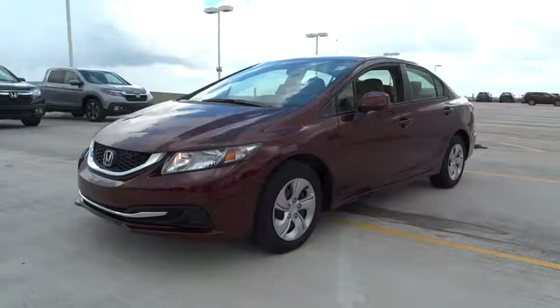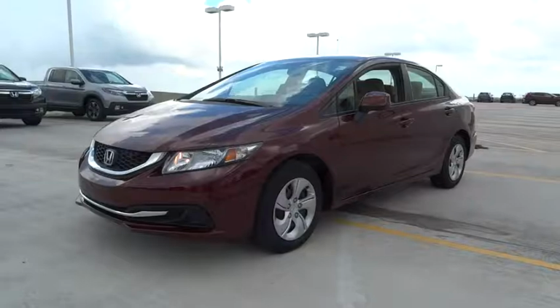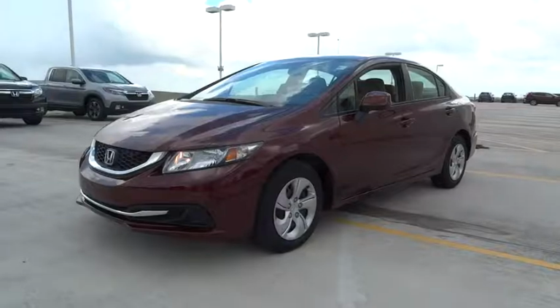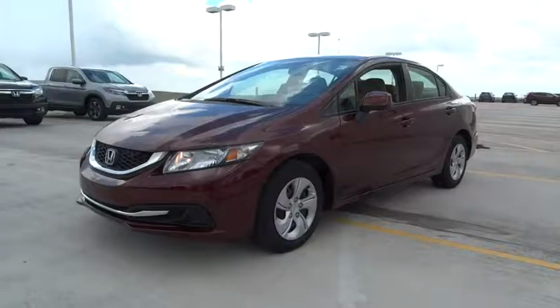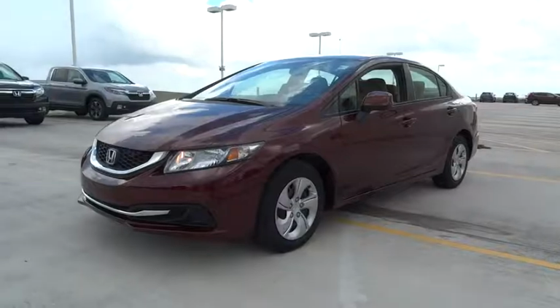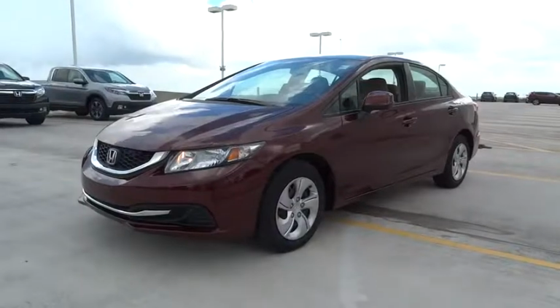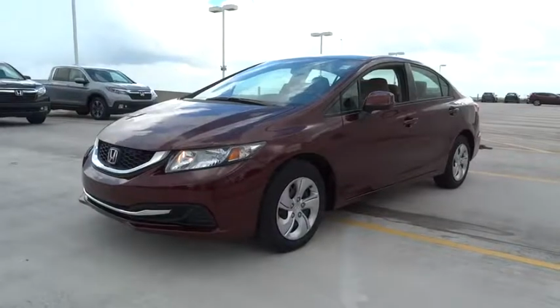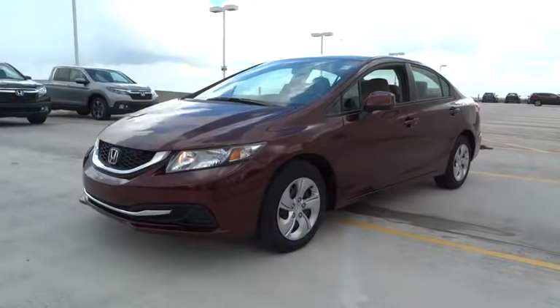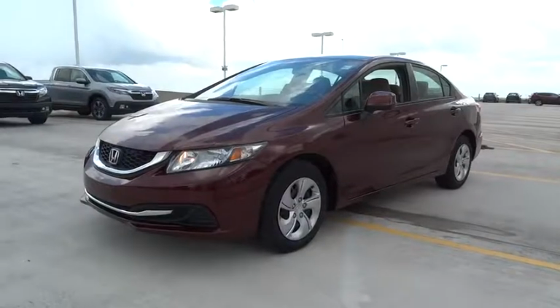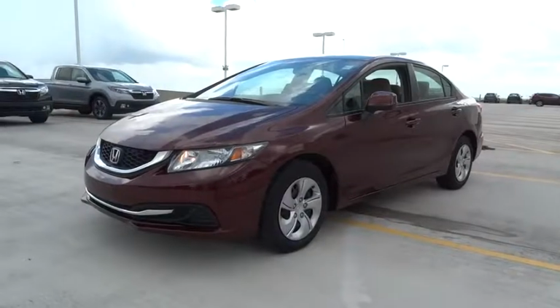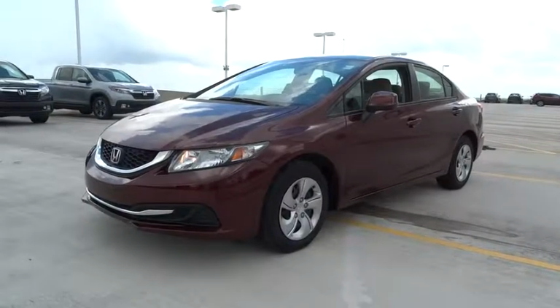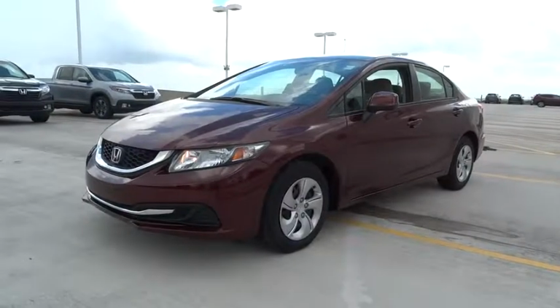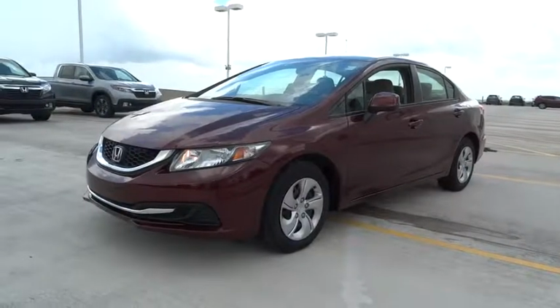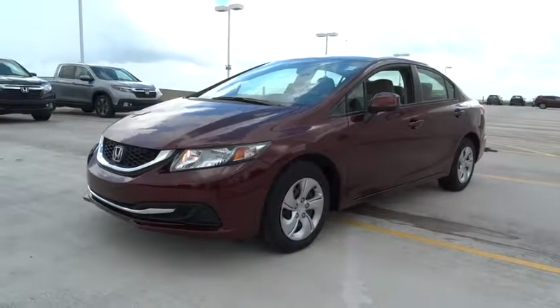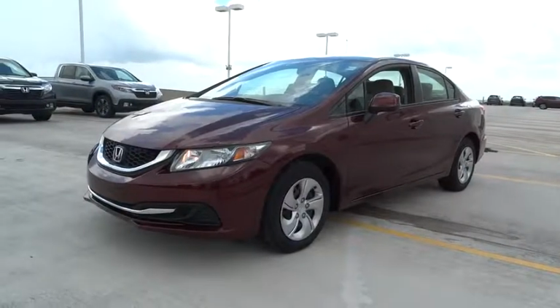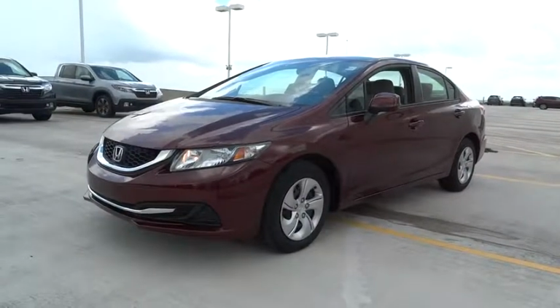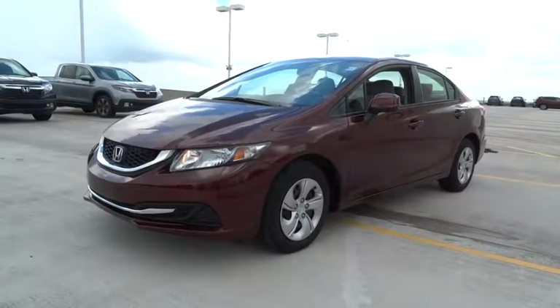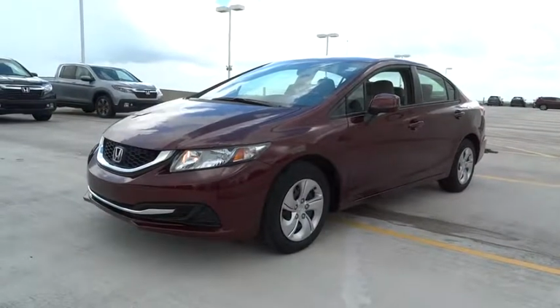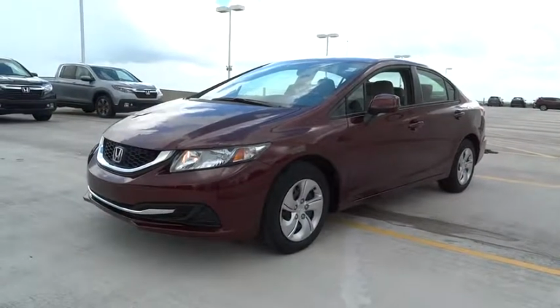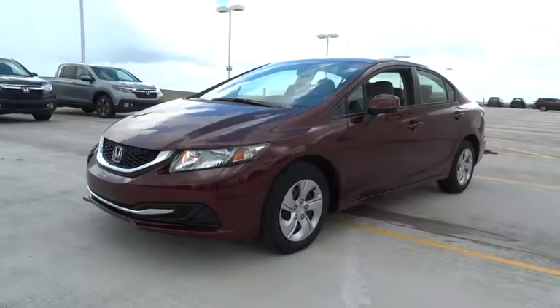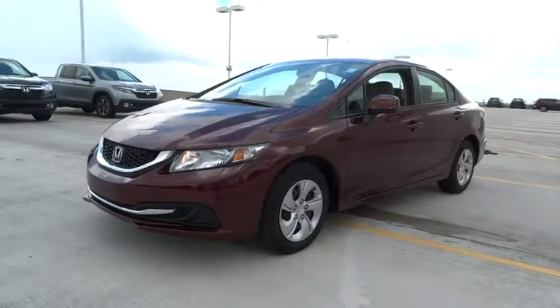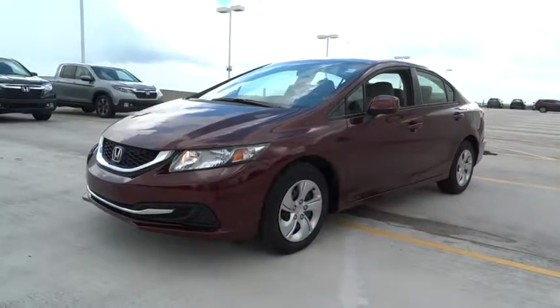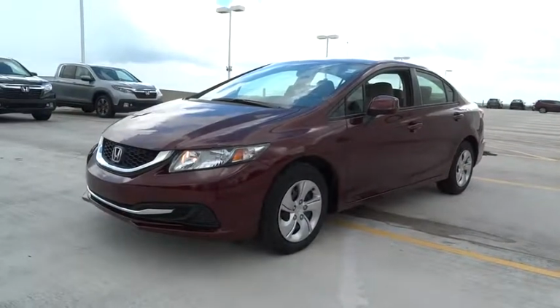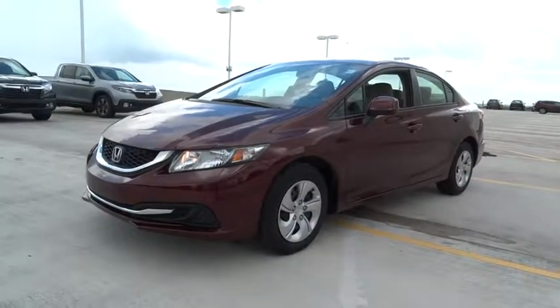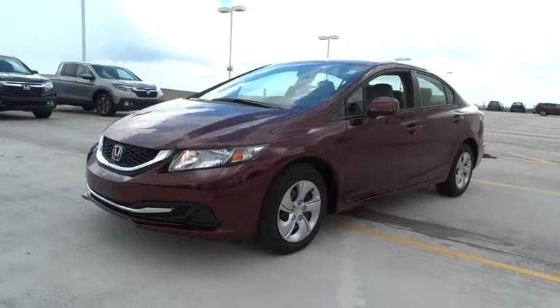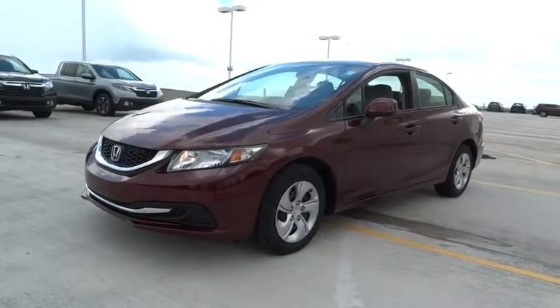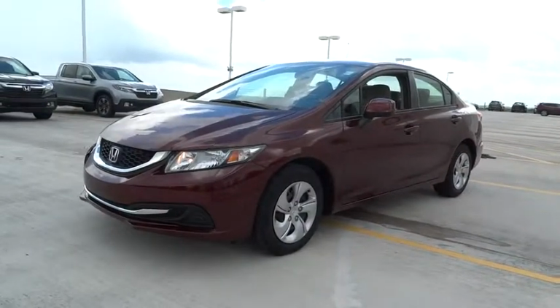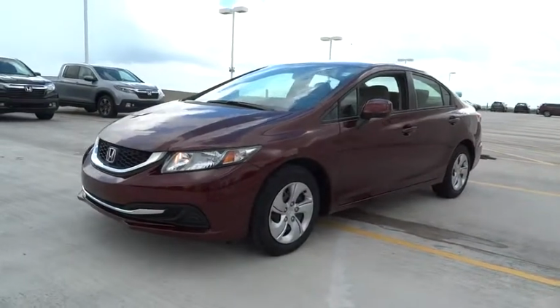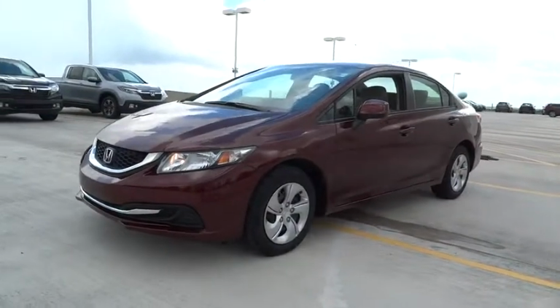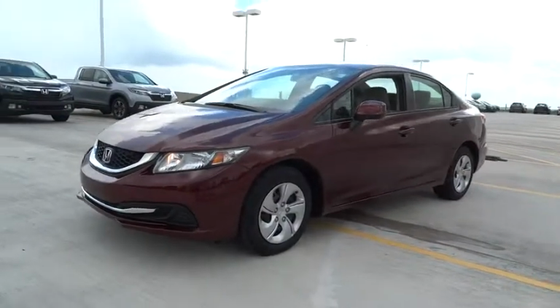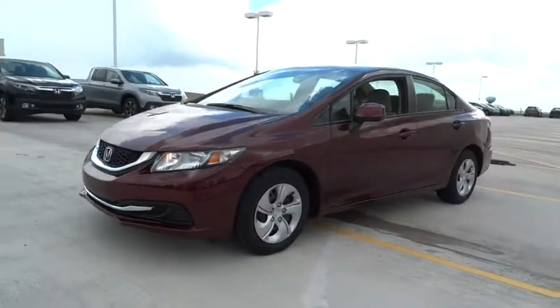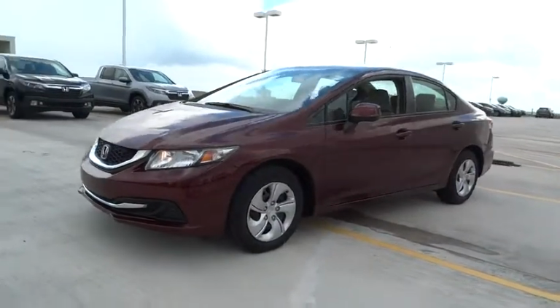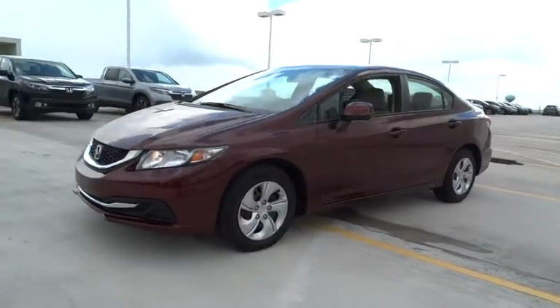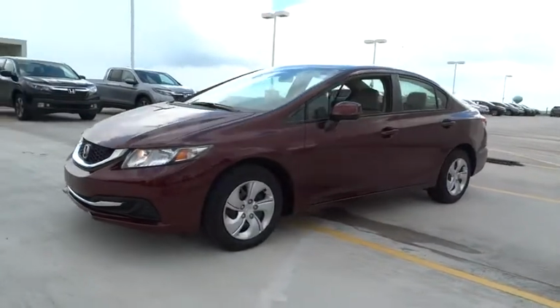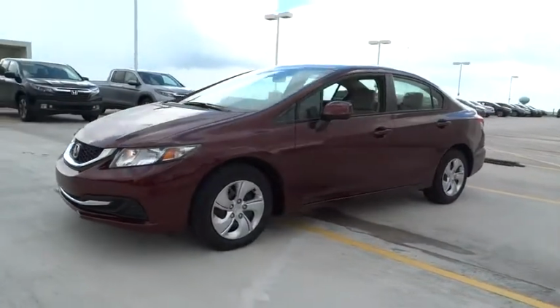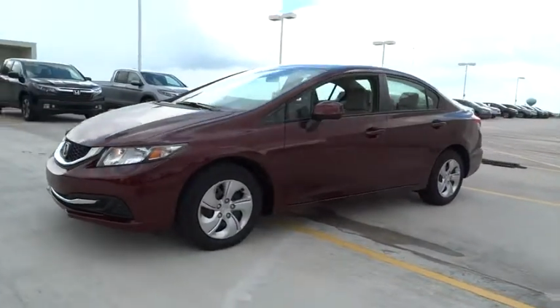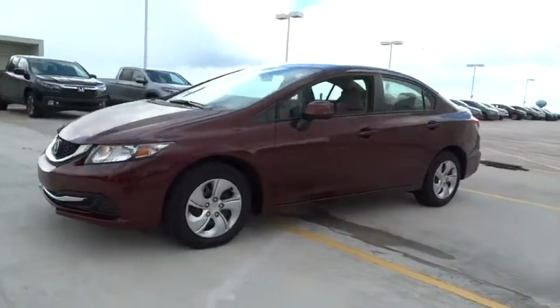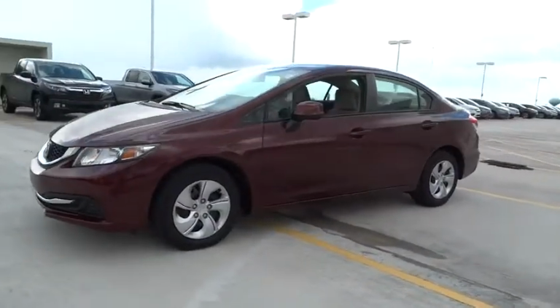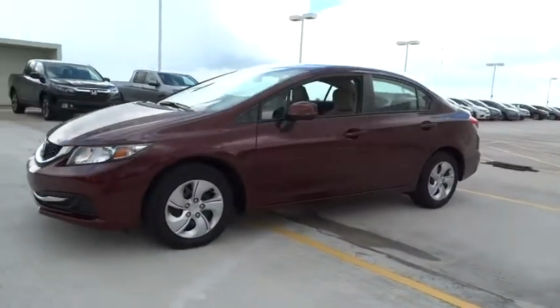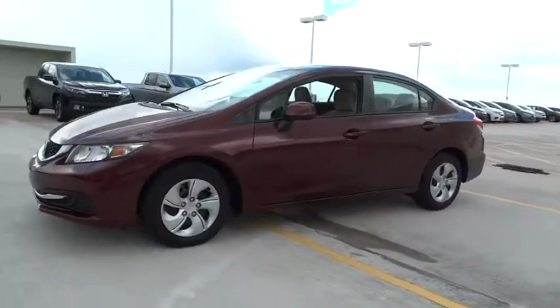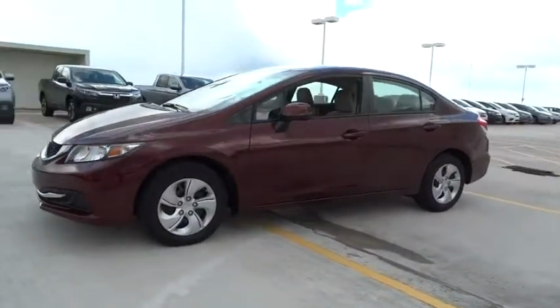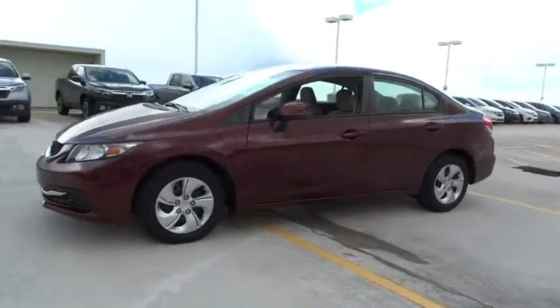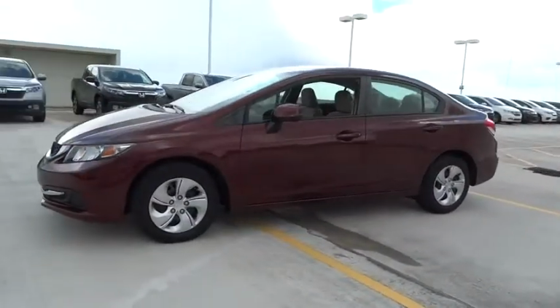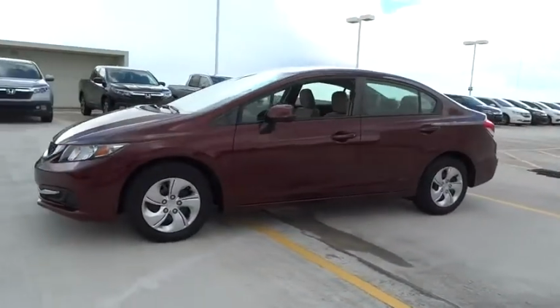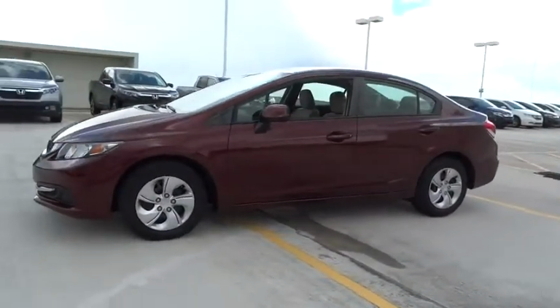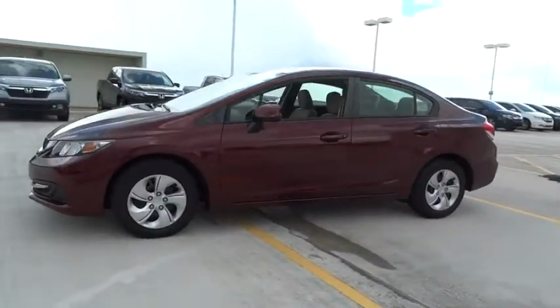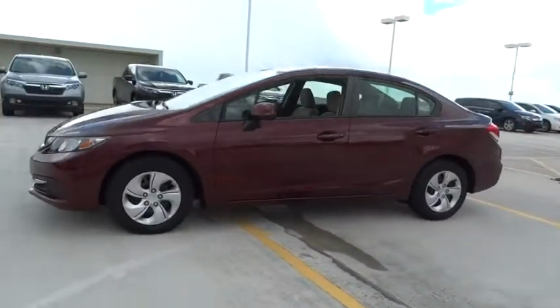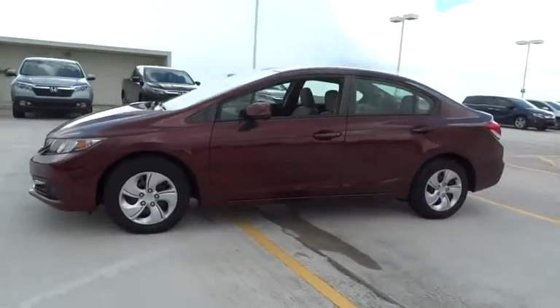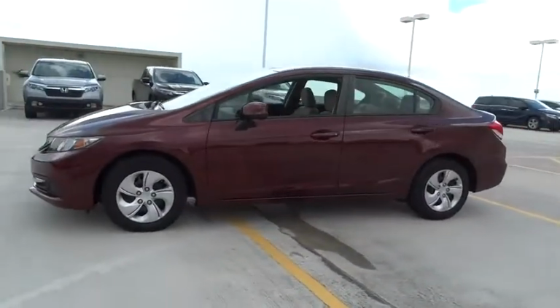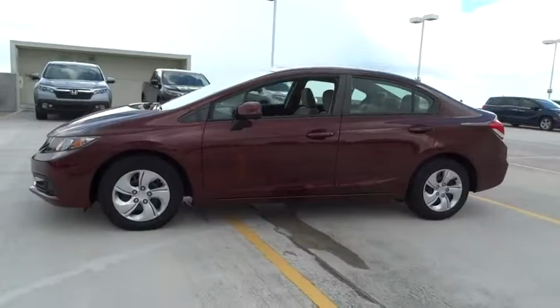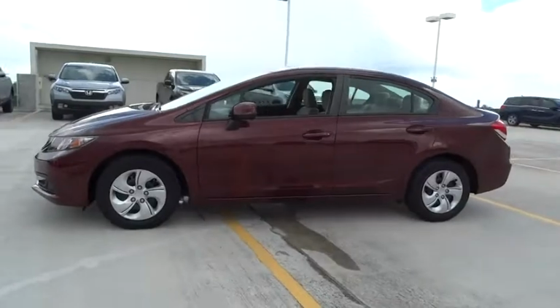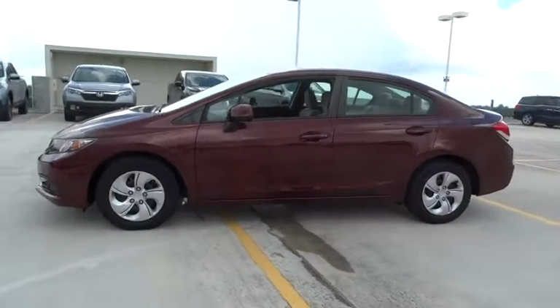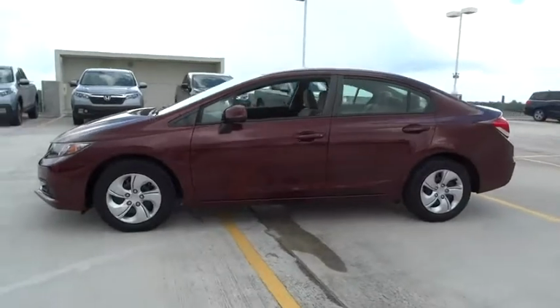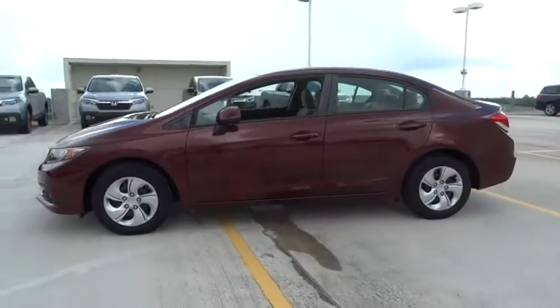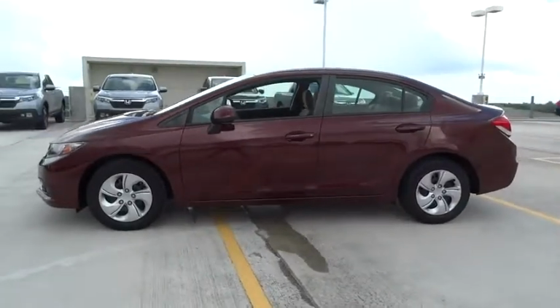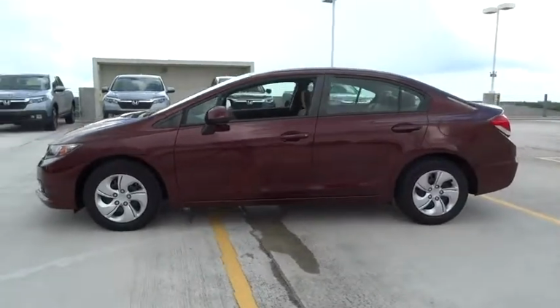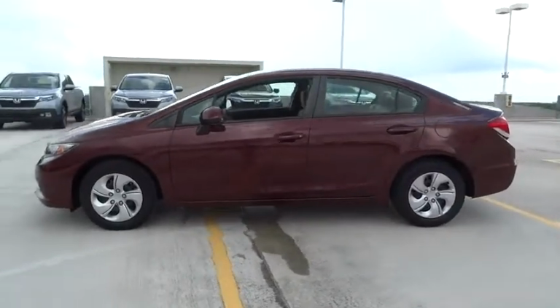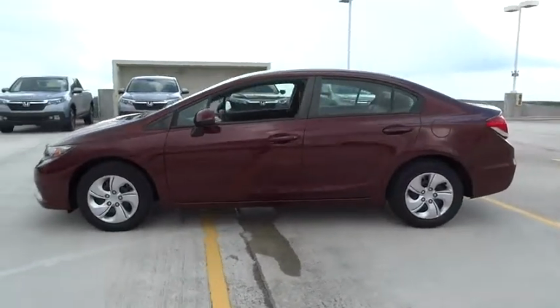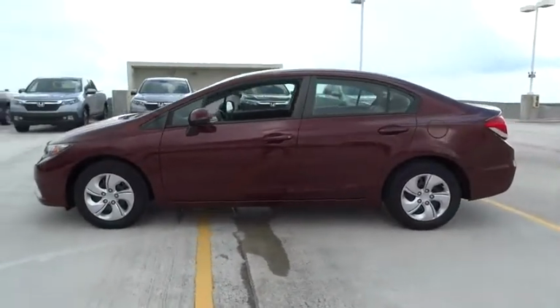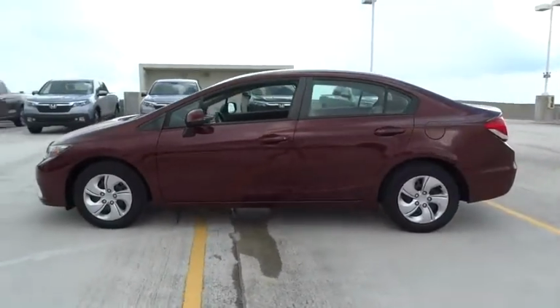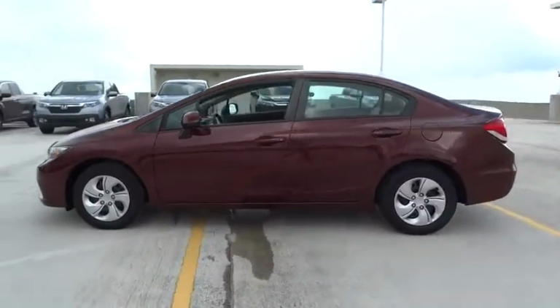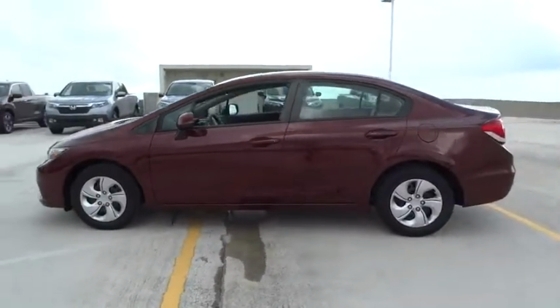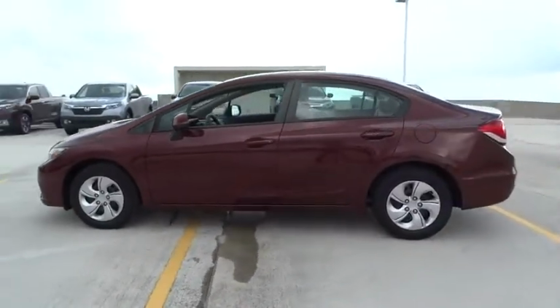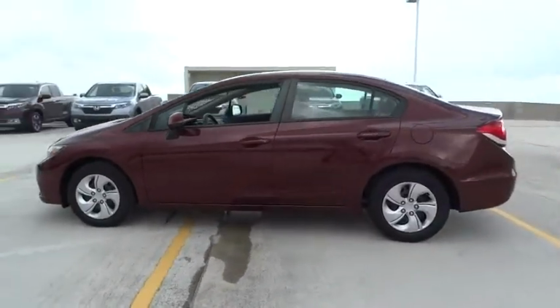The 2013 Honda Civic. Practical, awesome gas mileage, and incredibly reliable.